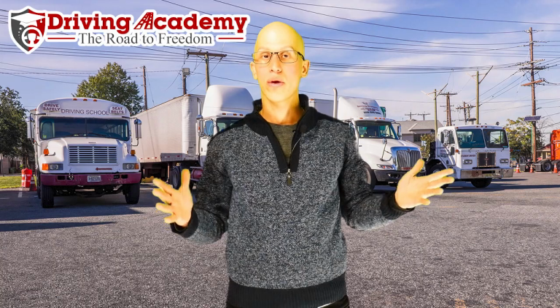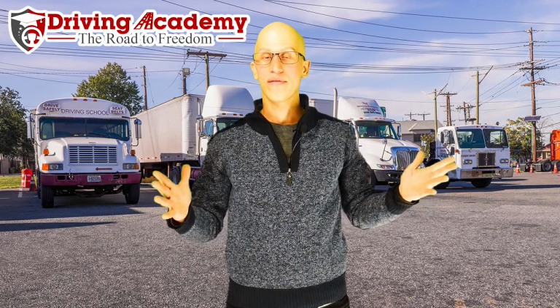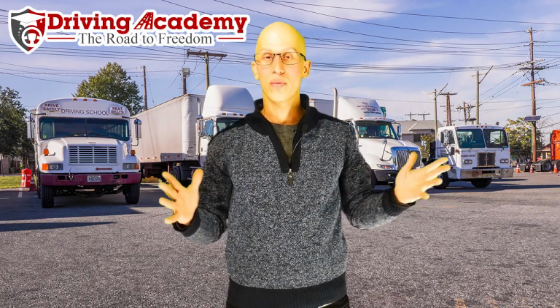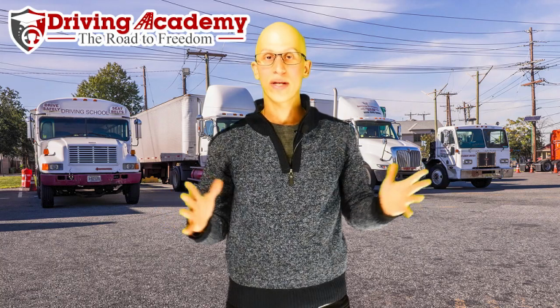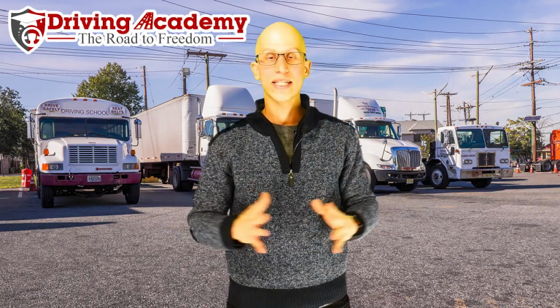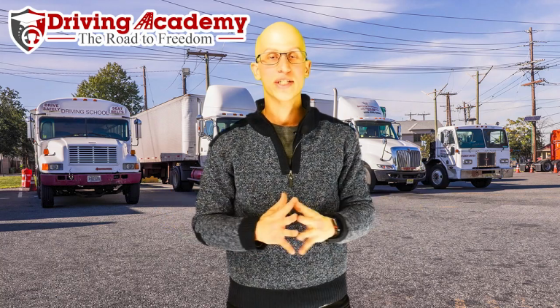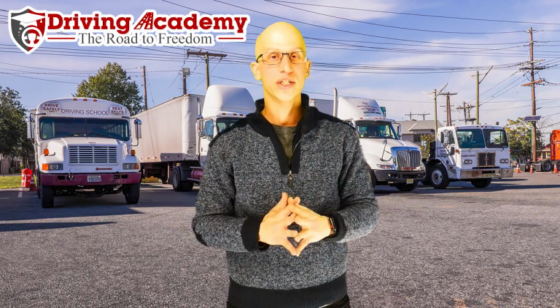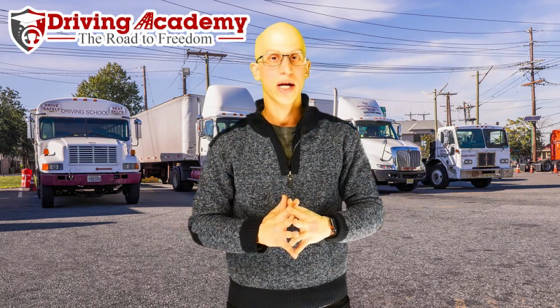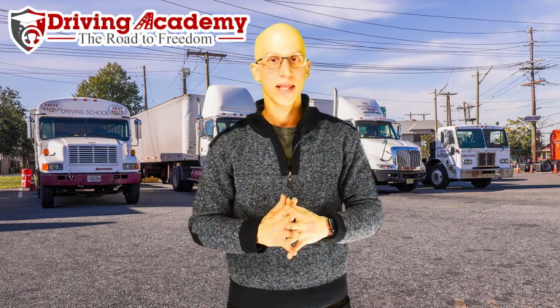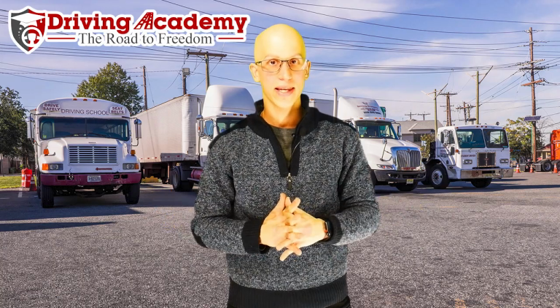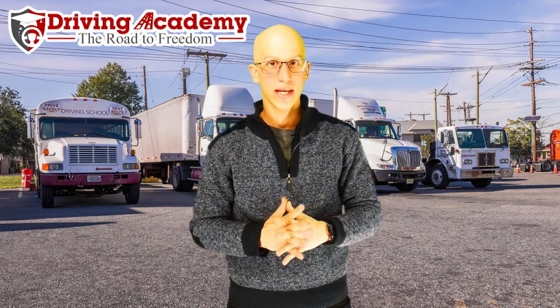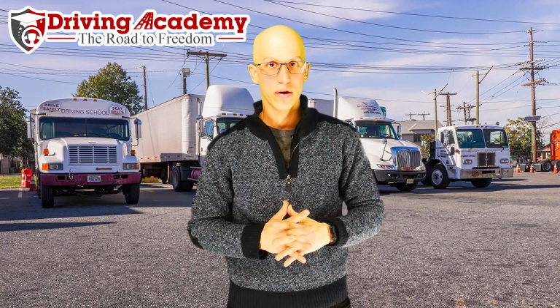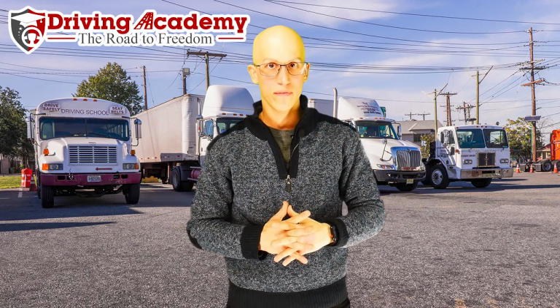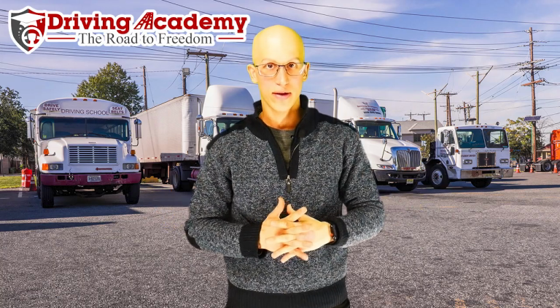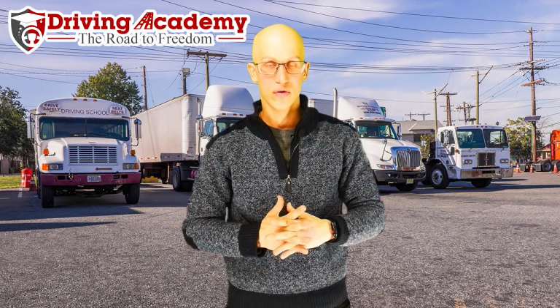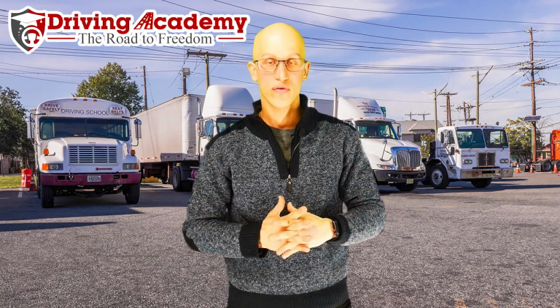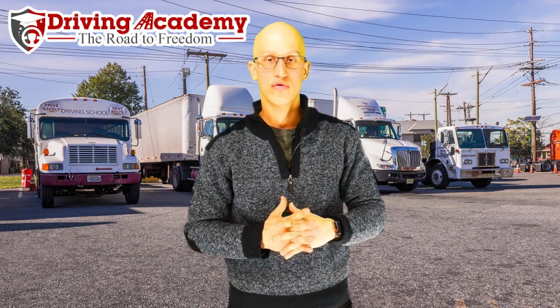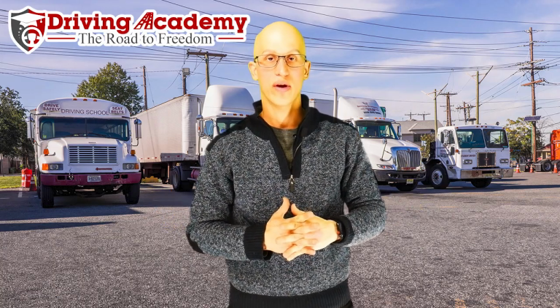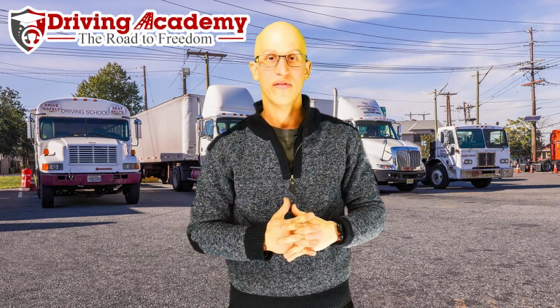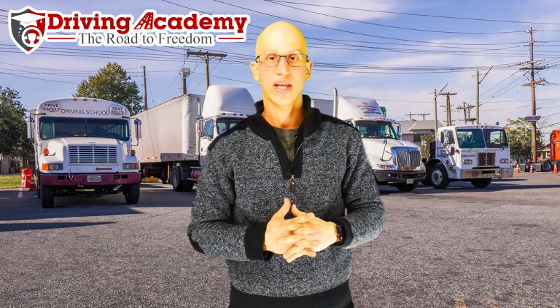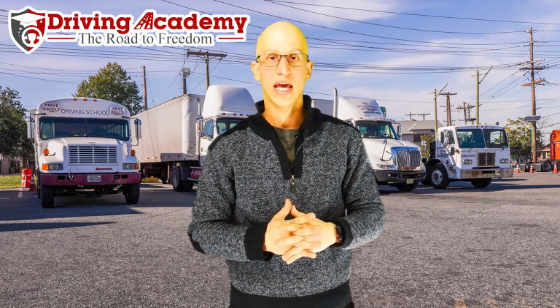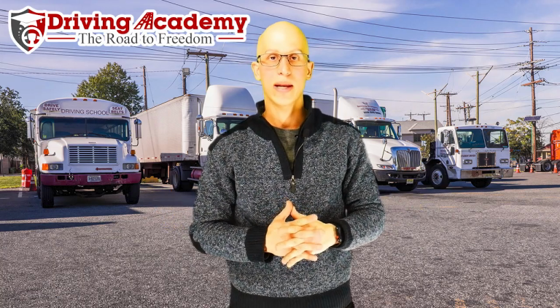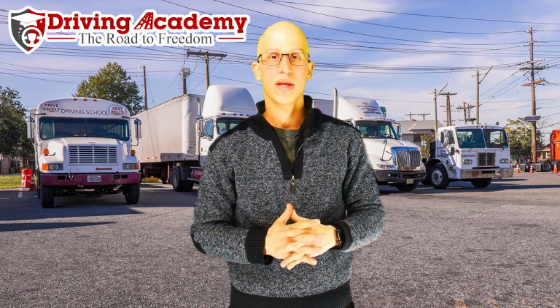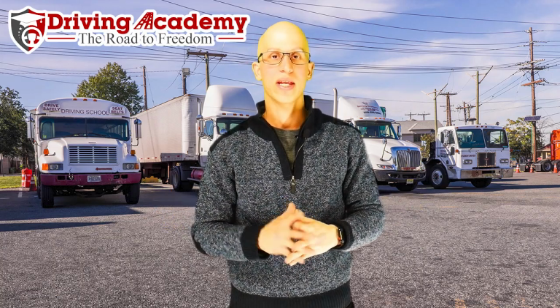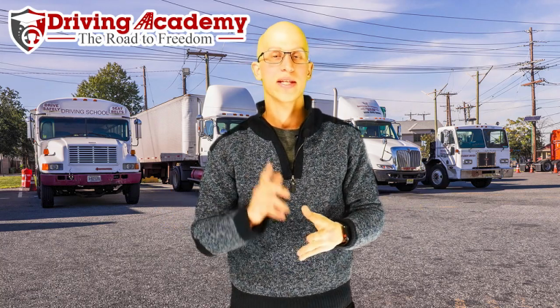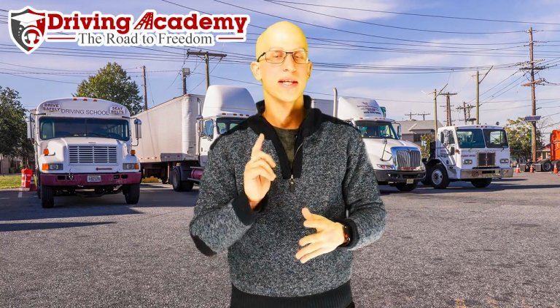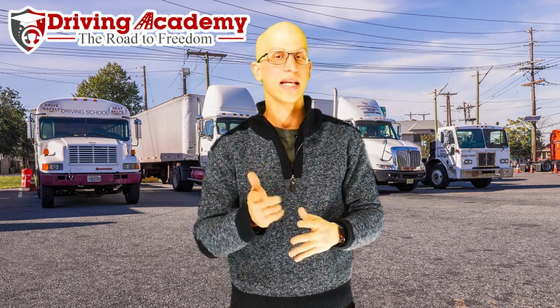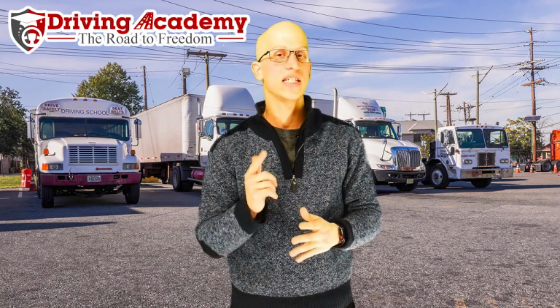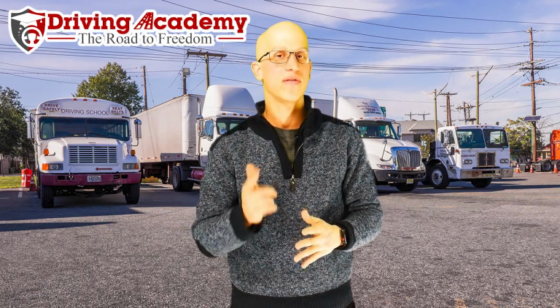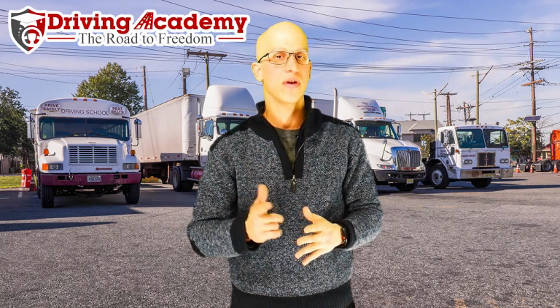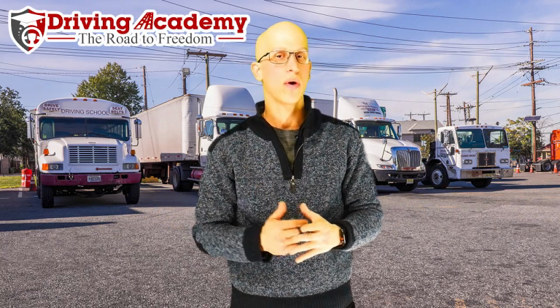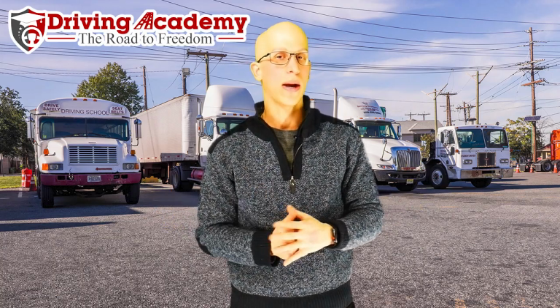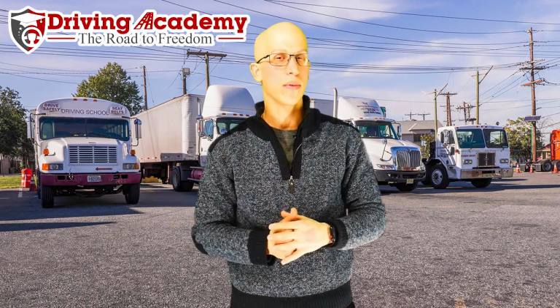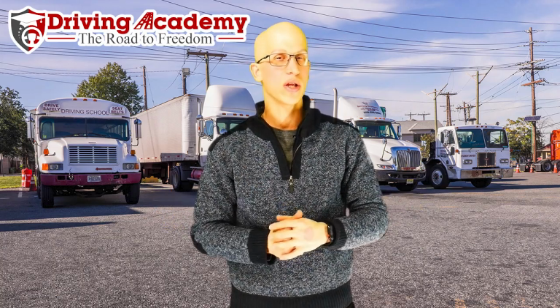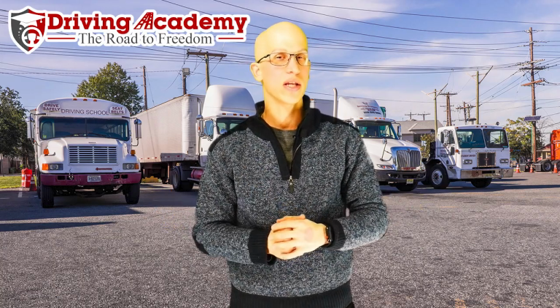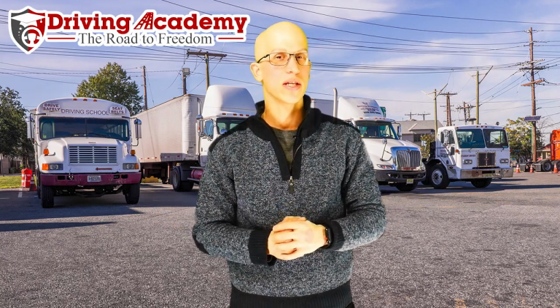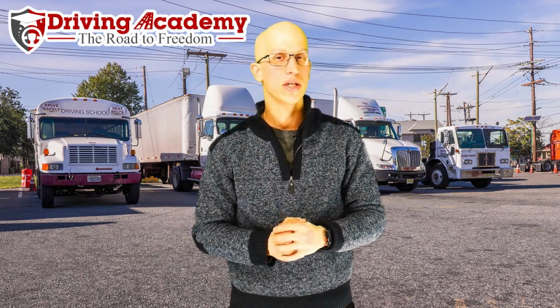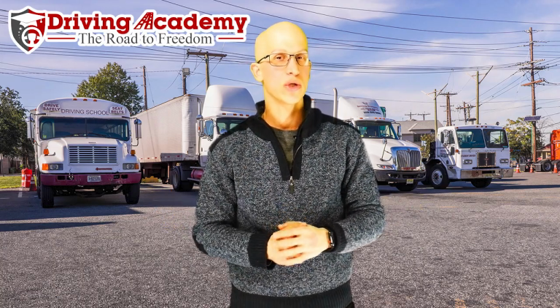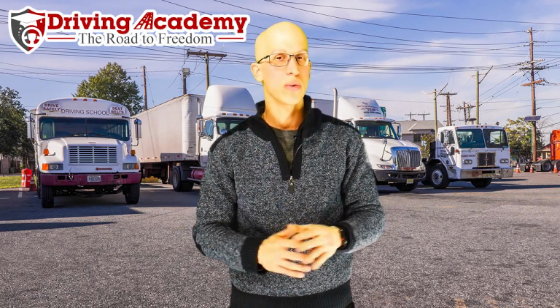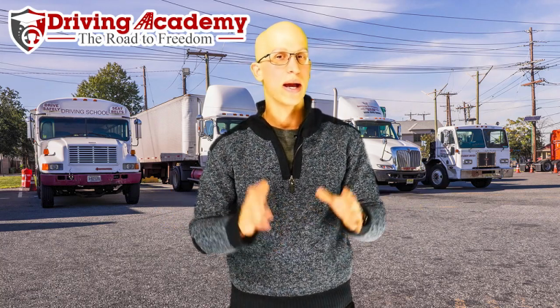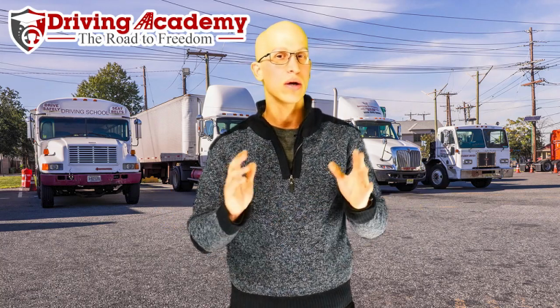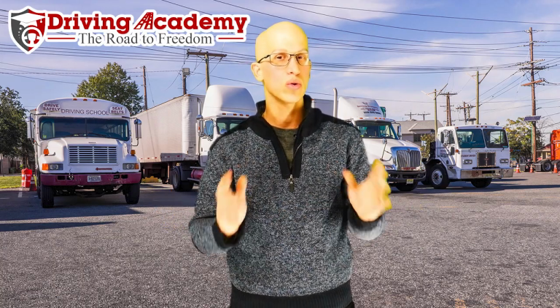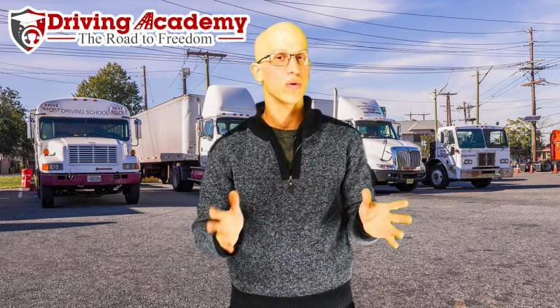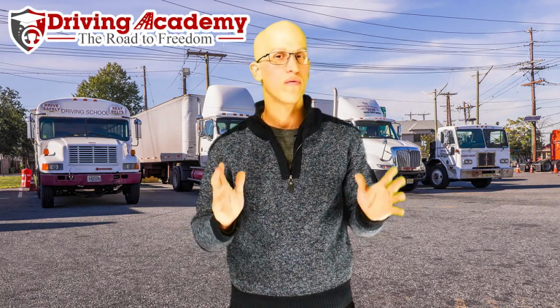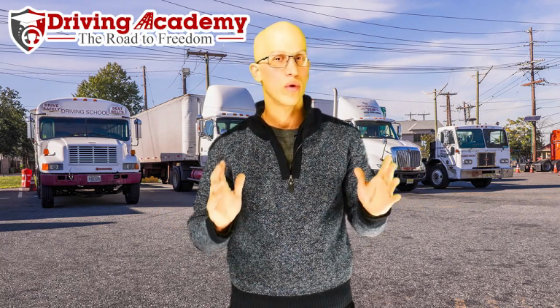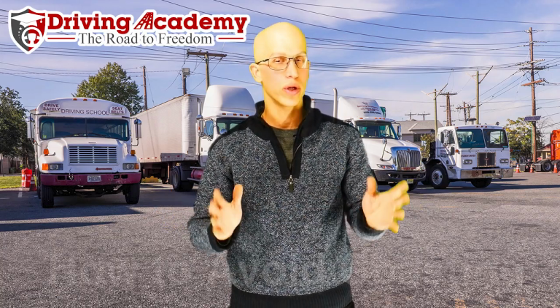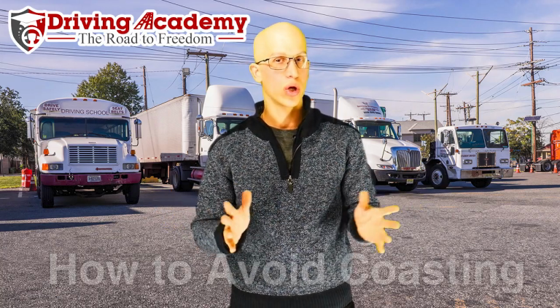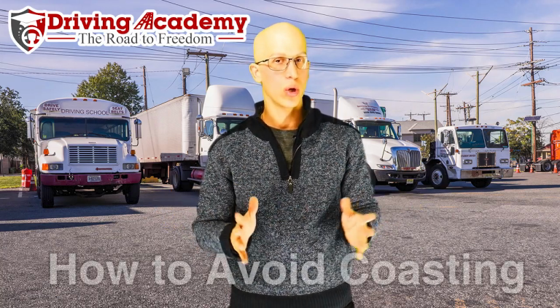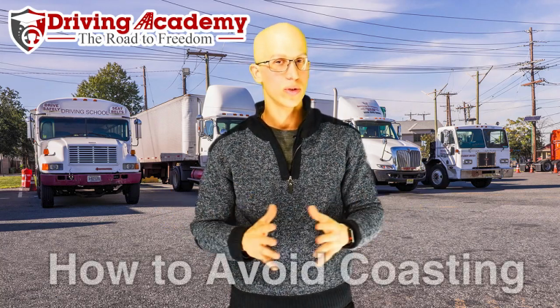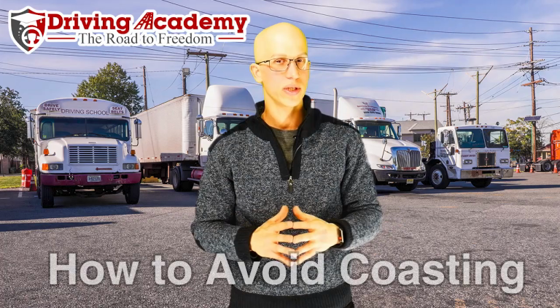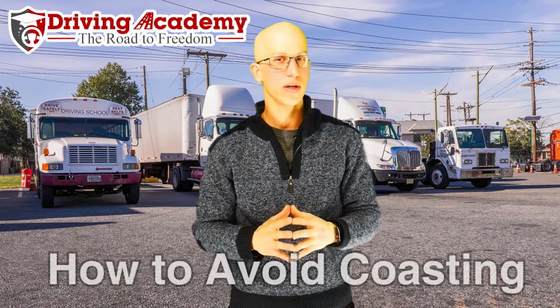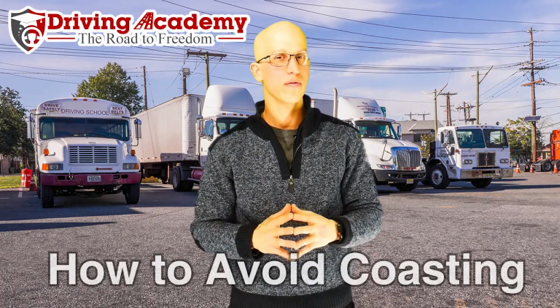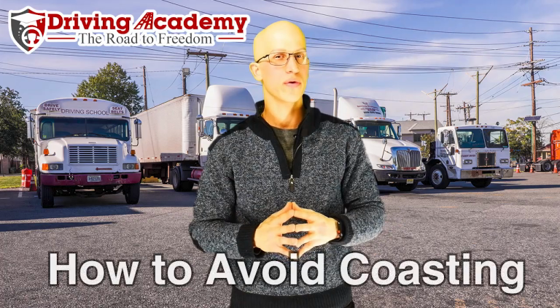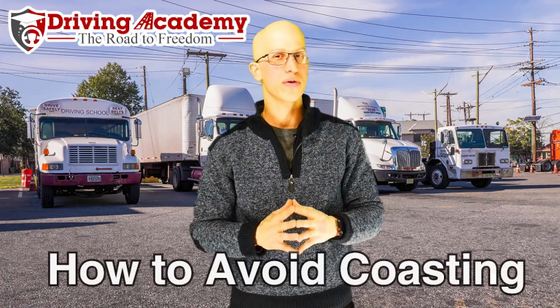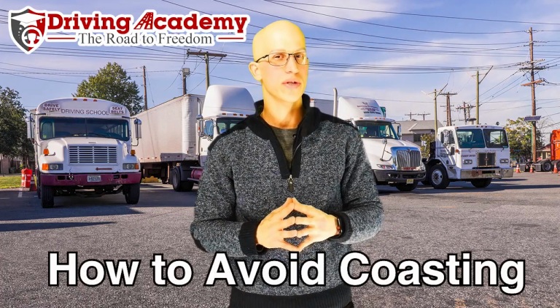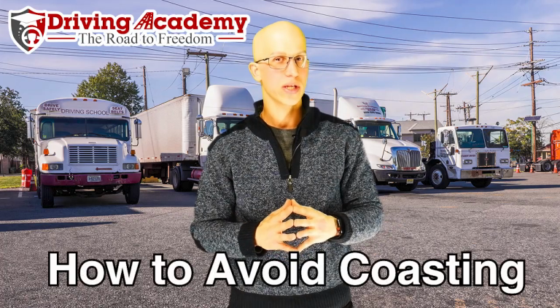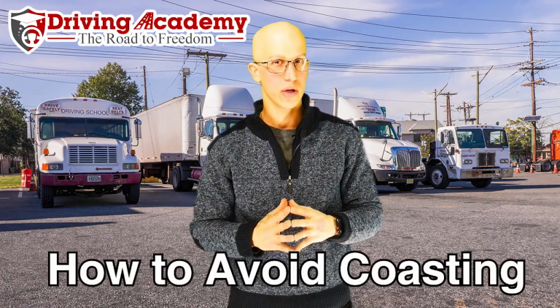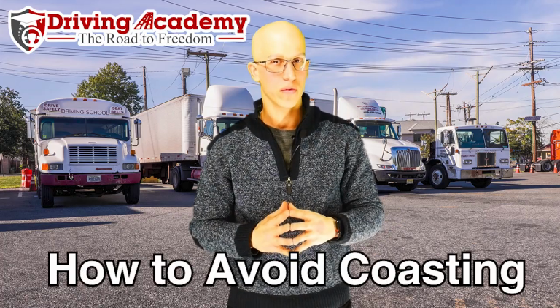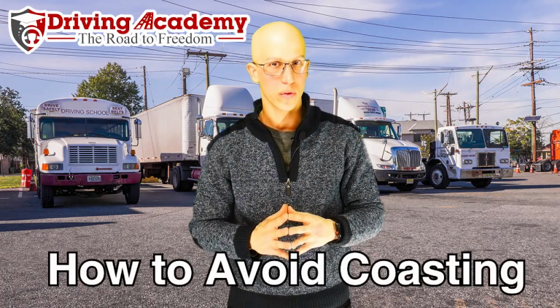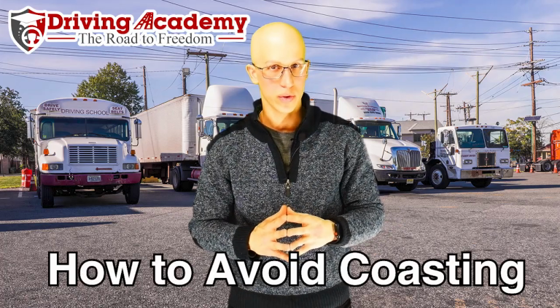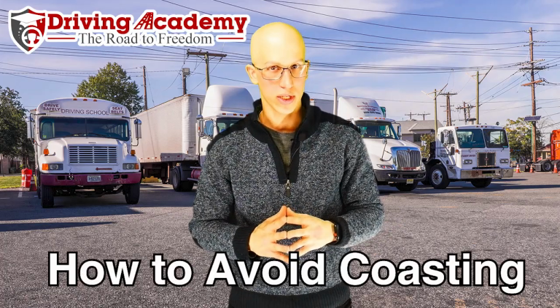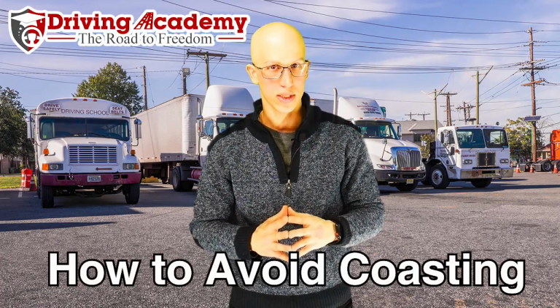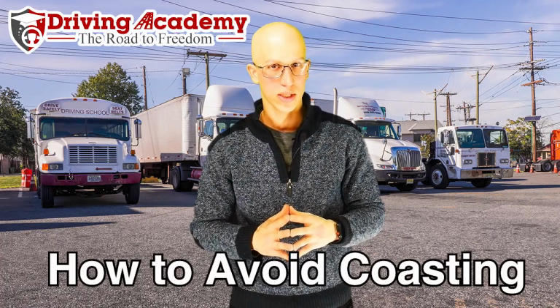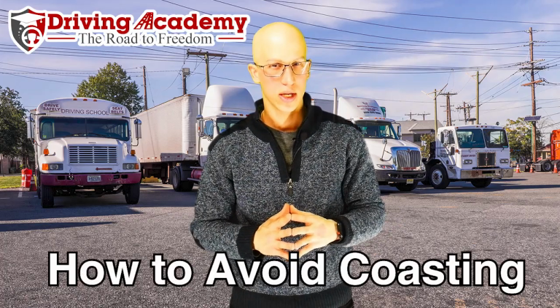Hello everyone, it's Jonathan here, founder of Driving Academy, and in today's video I'm going to teach you how to avoid coasting for your CDL road test.